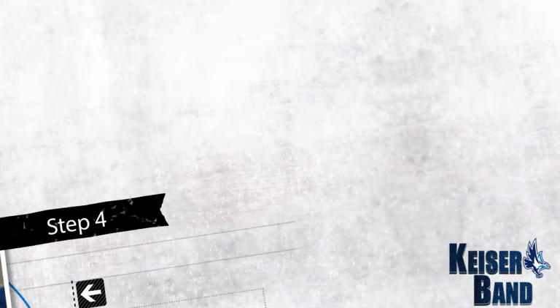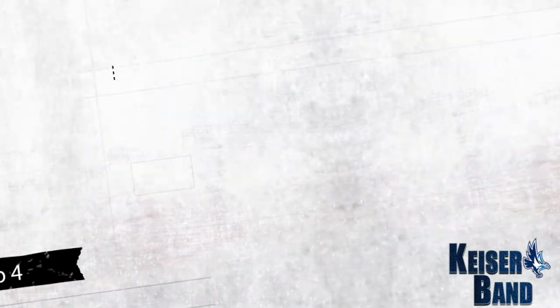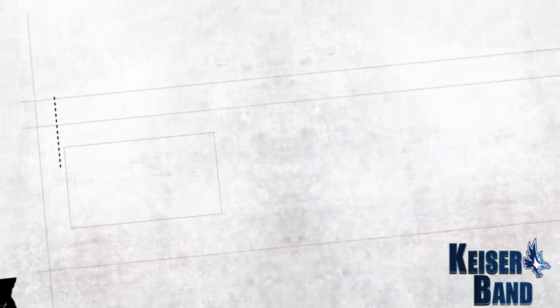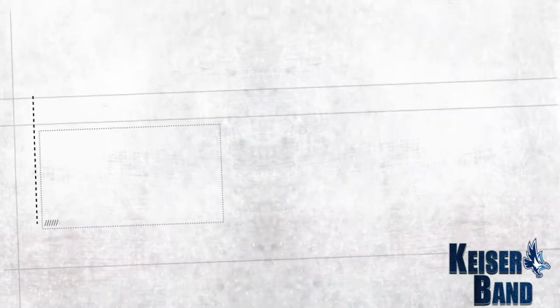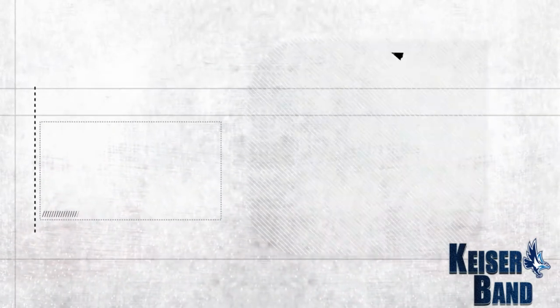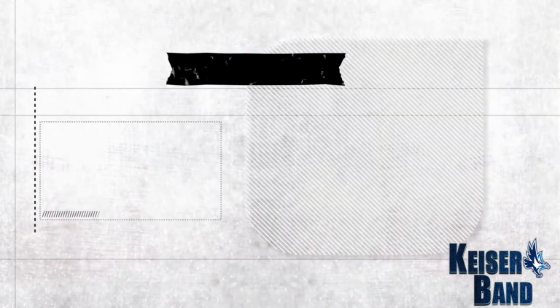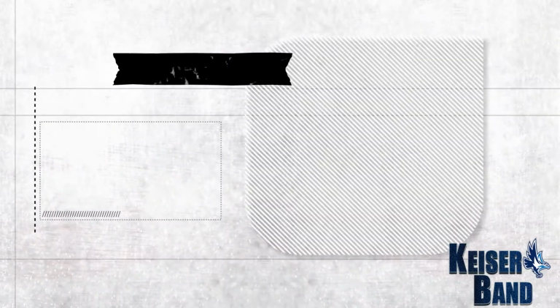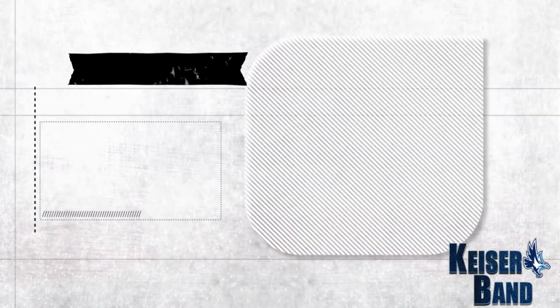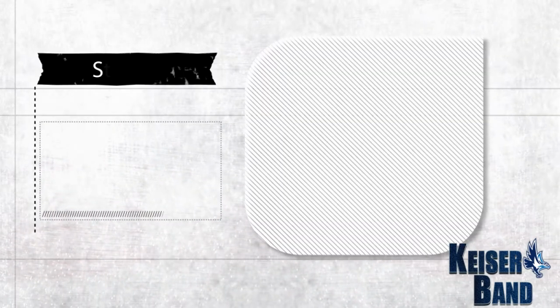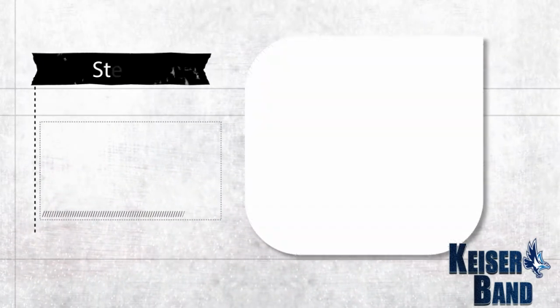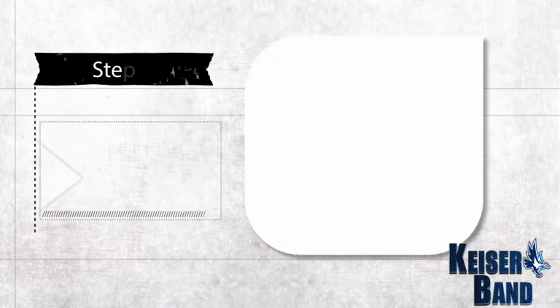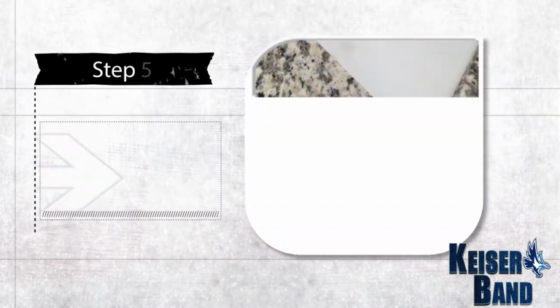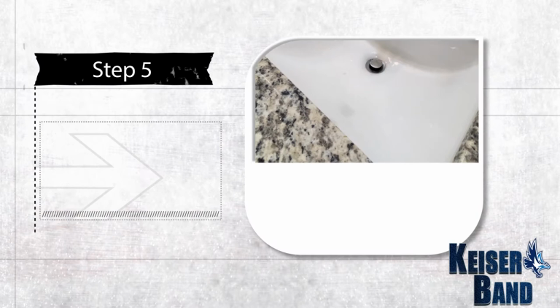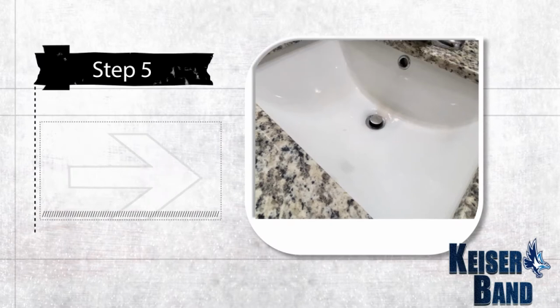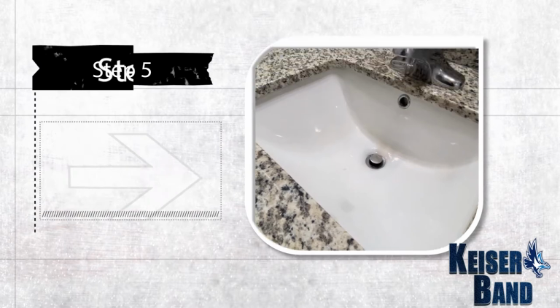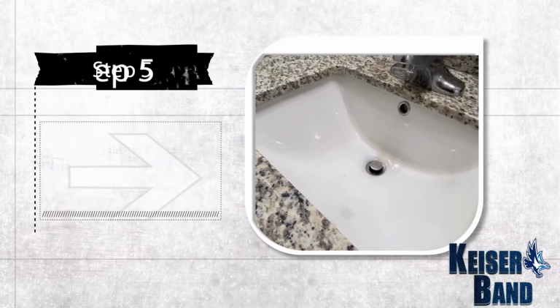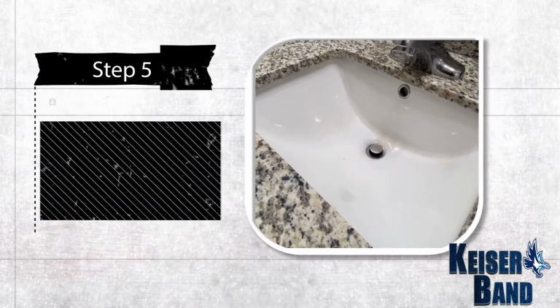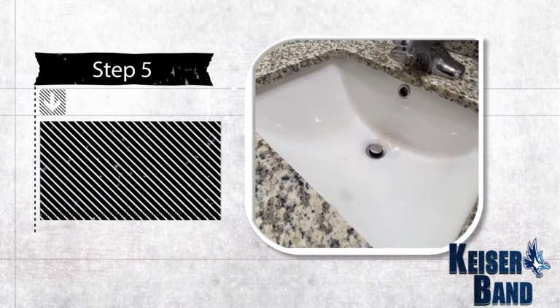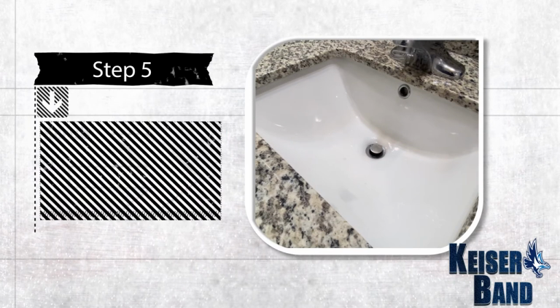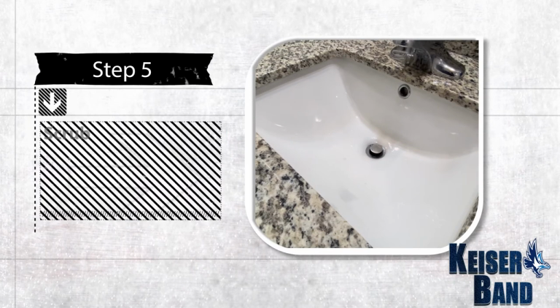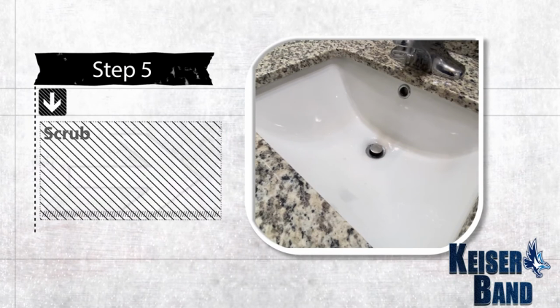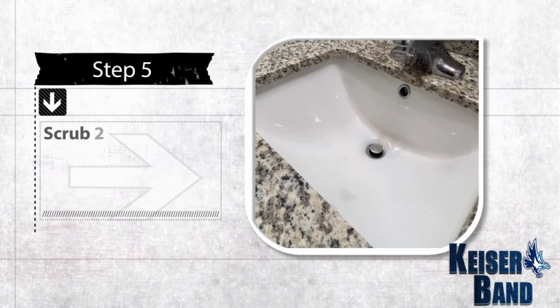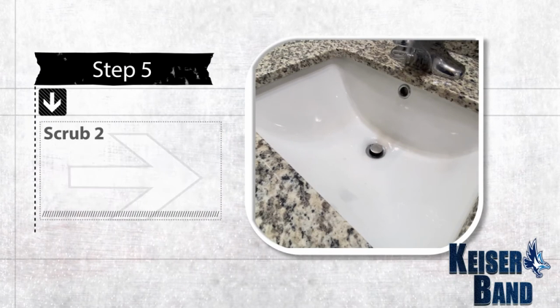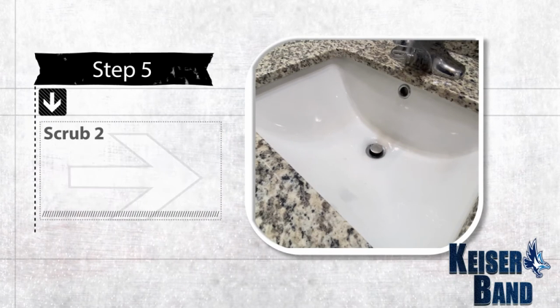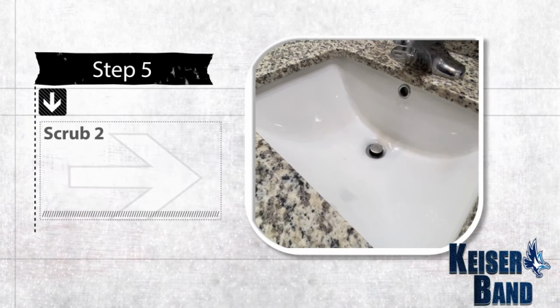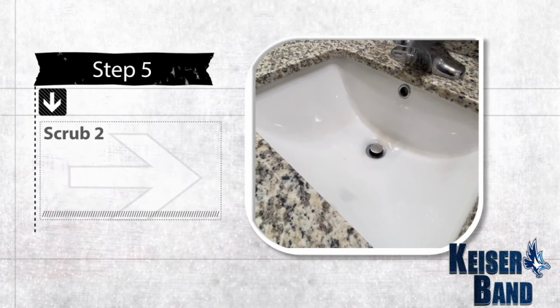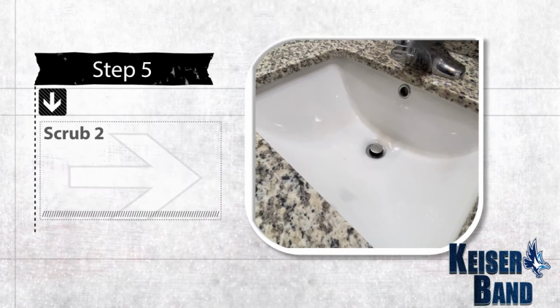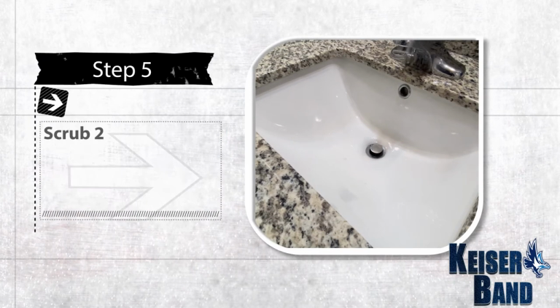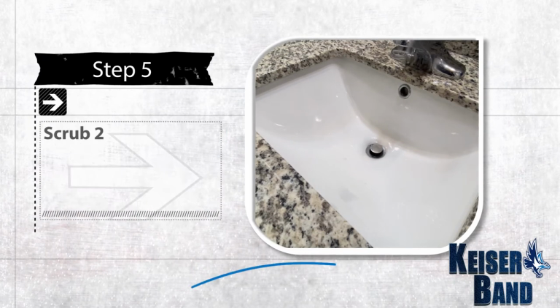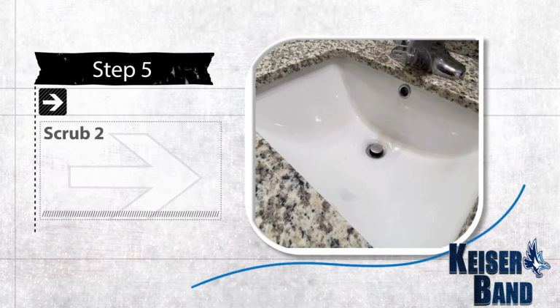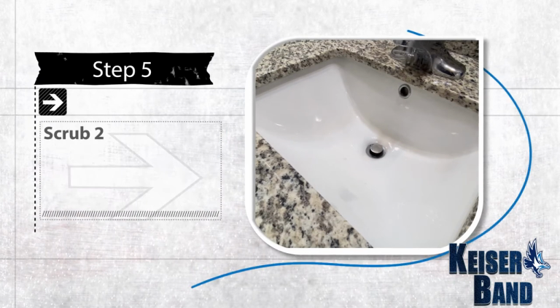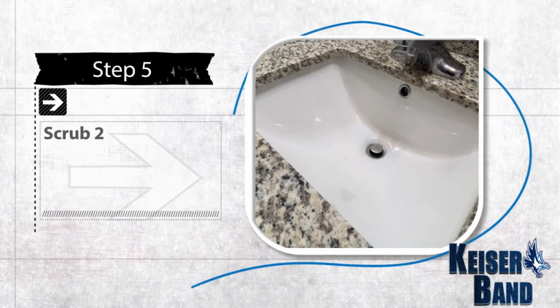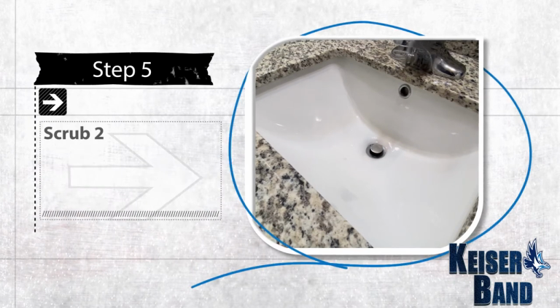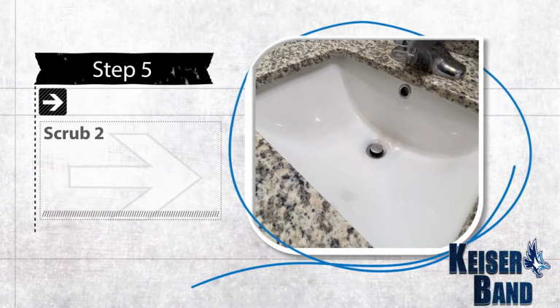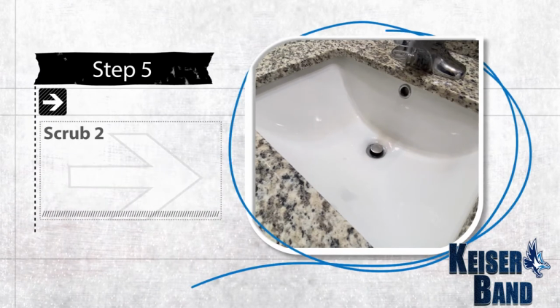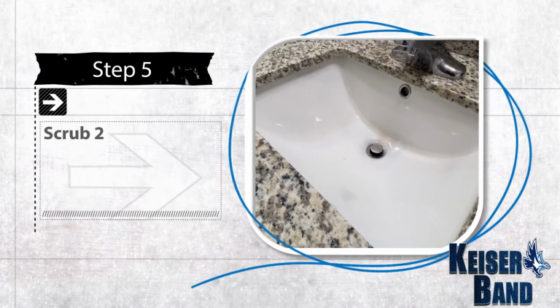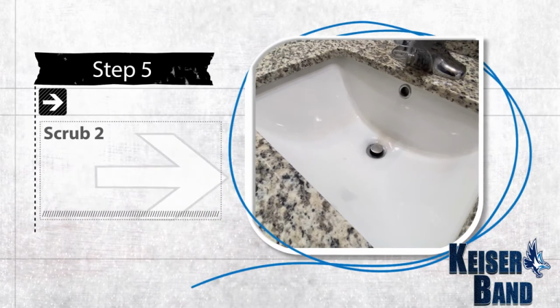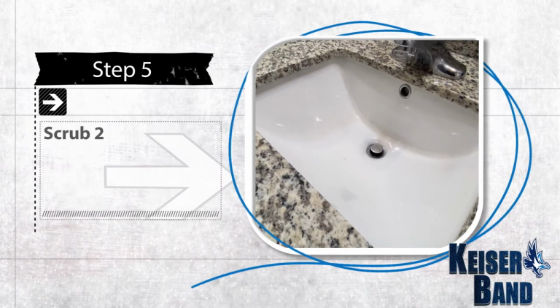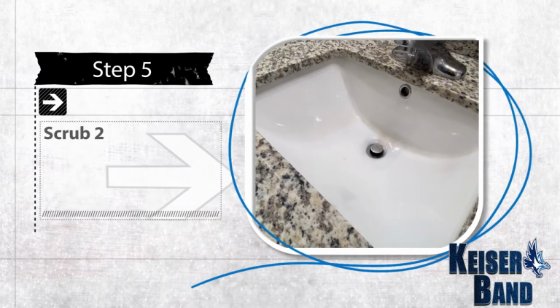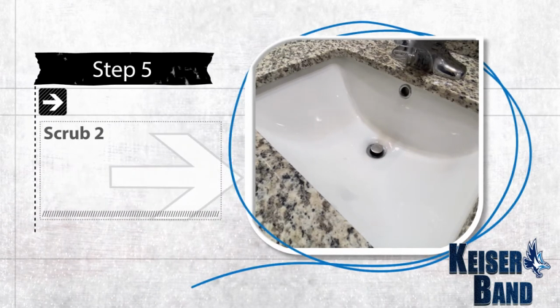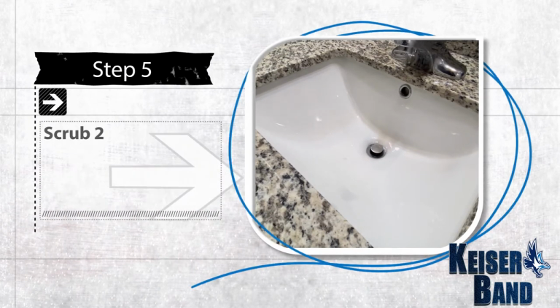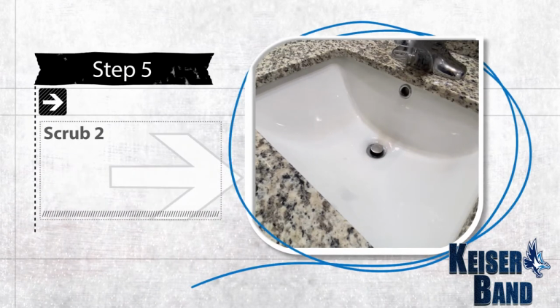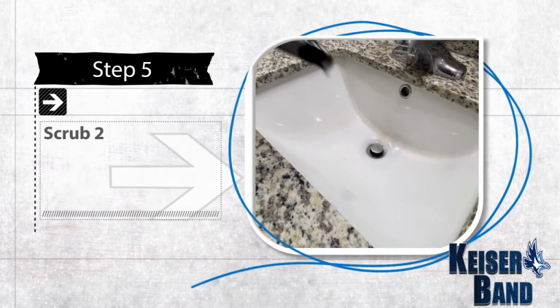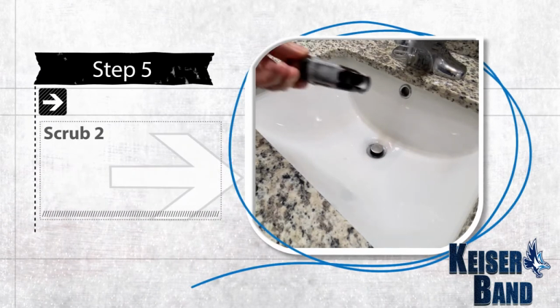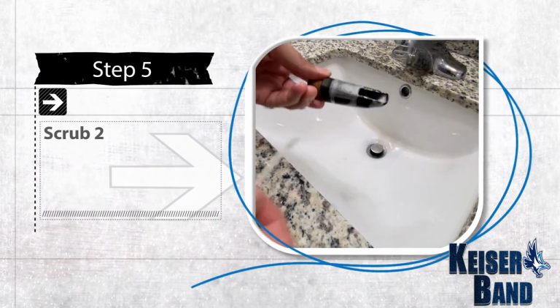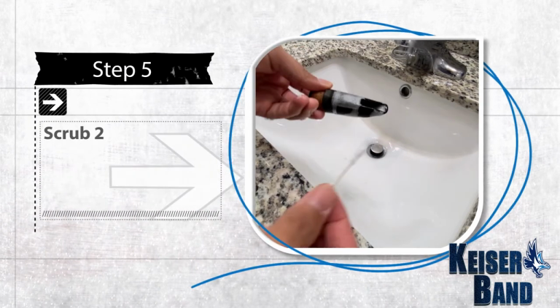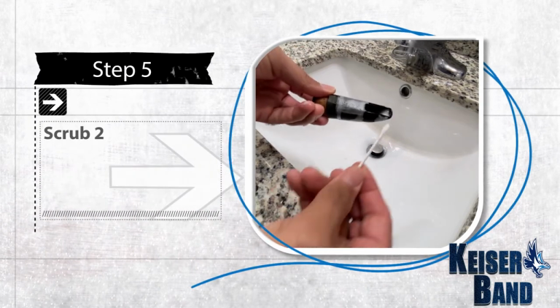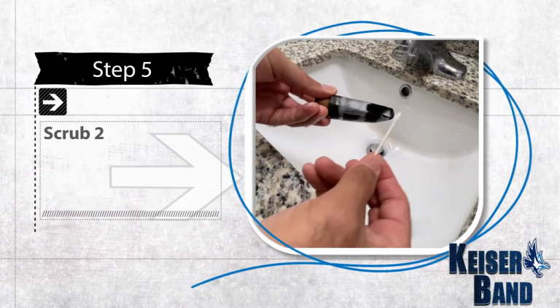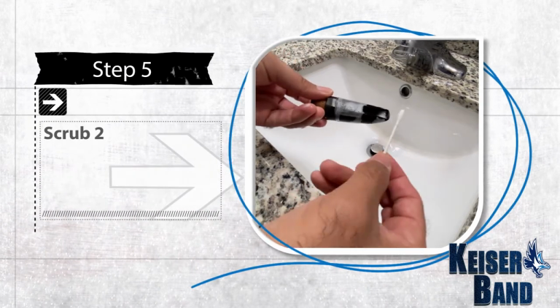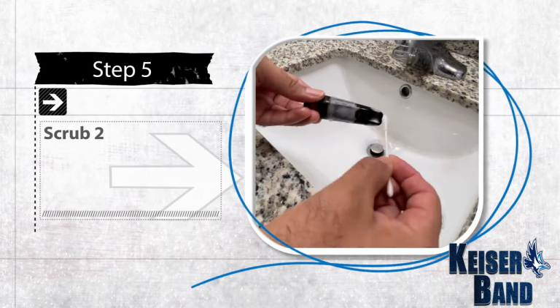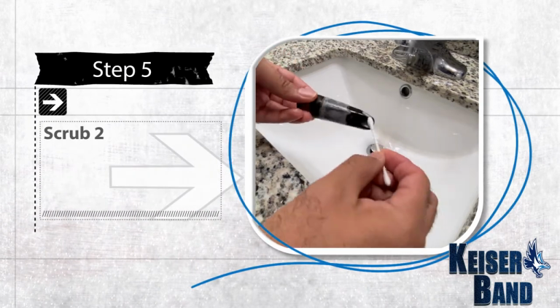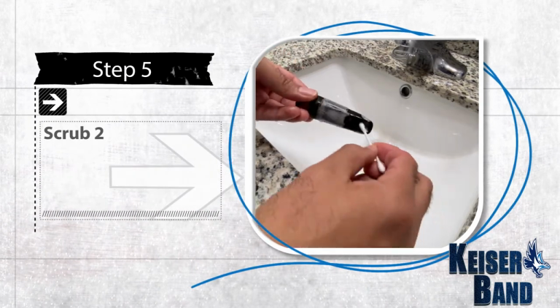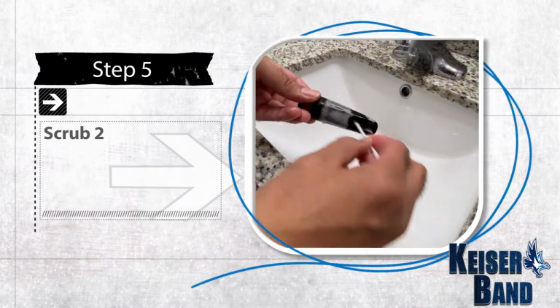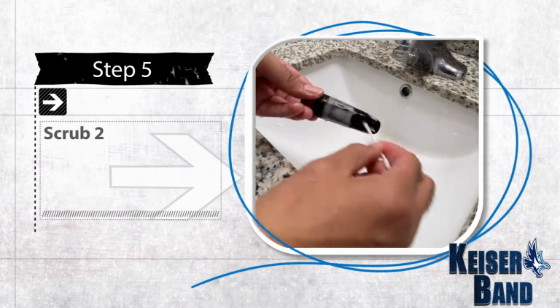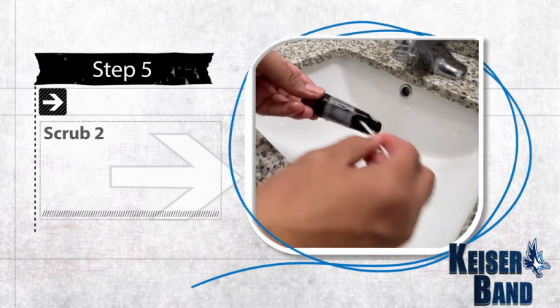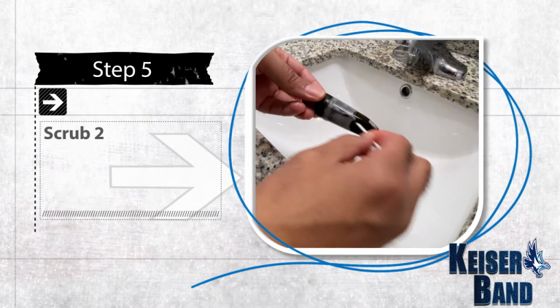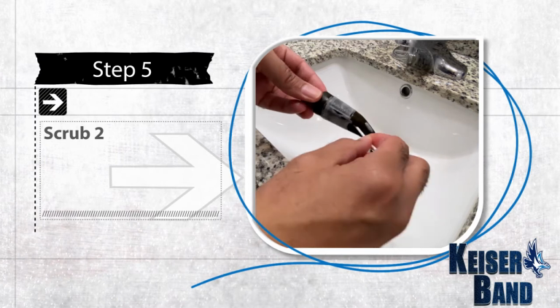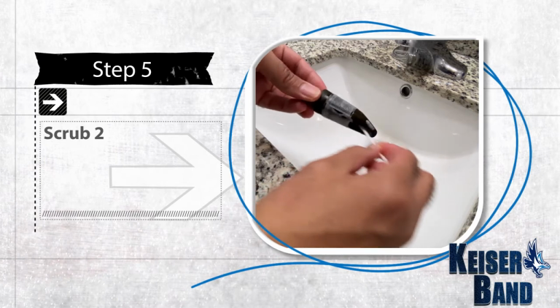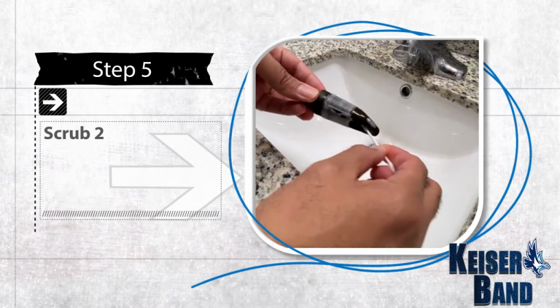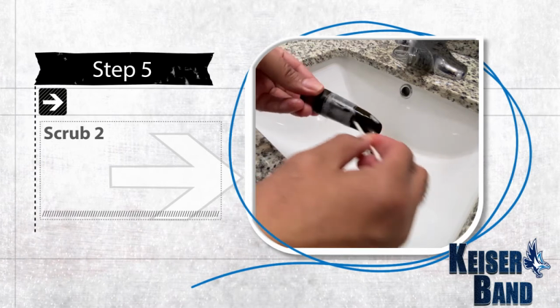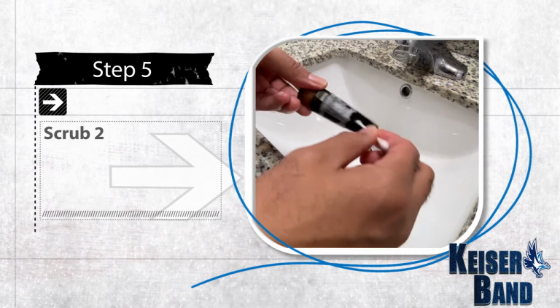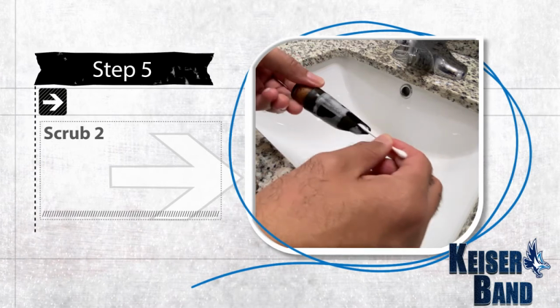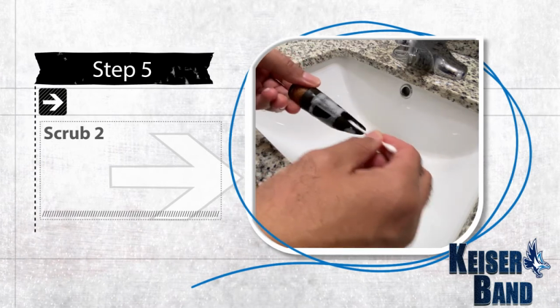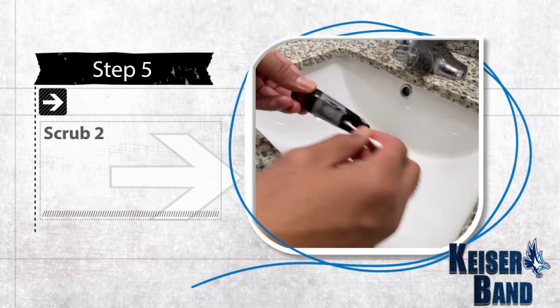Step five: scrub number two. Now that the mouthpiece is soaked, take another Q-tip and clean out the inside again.